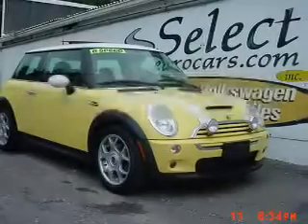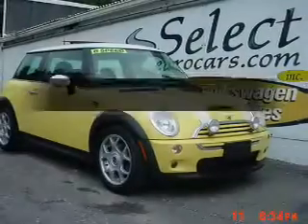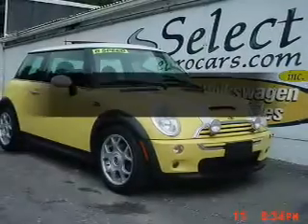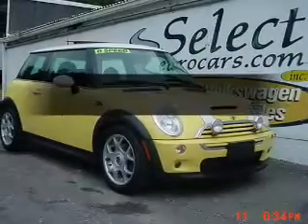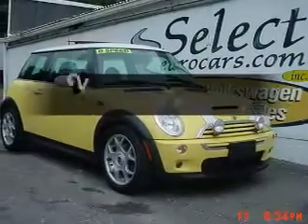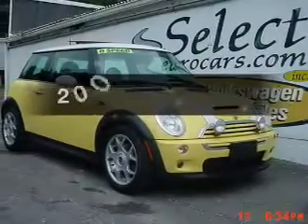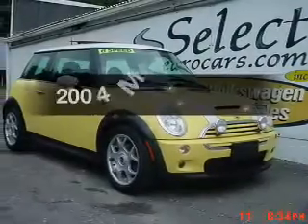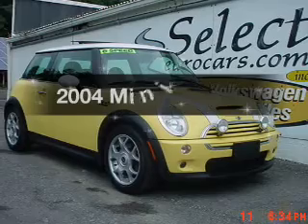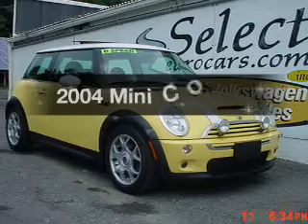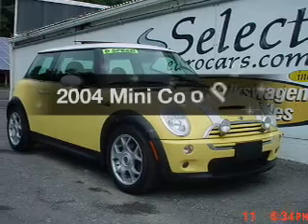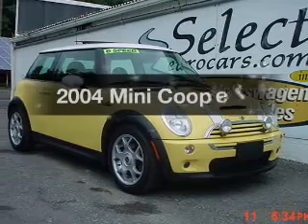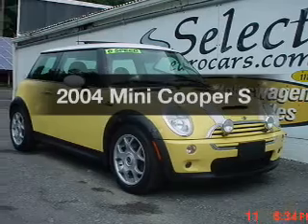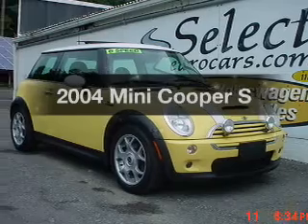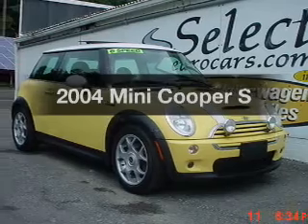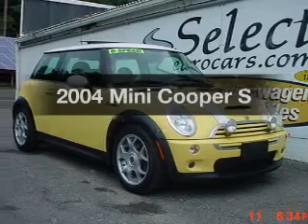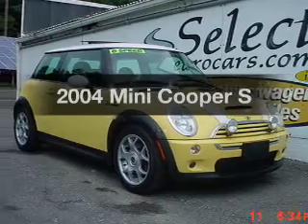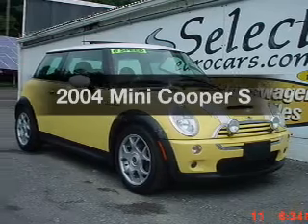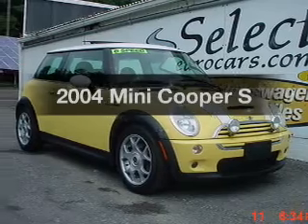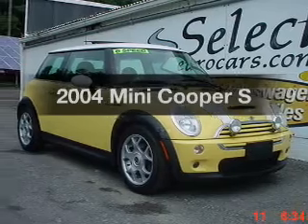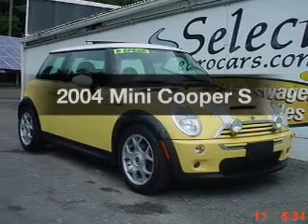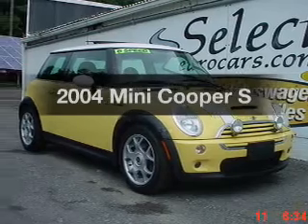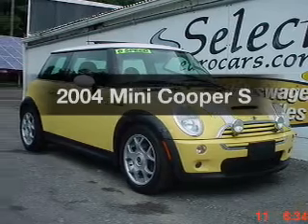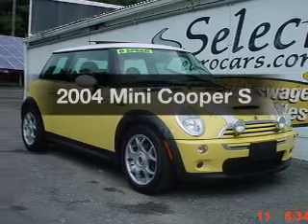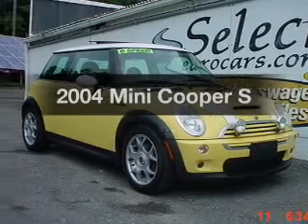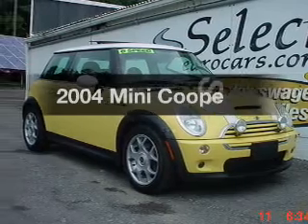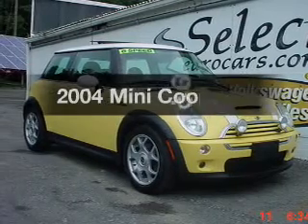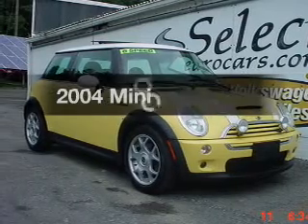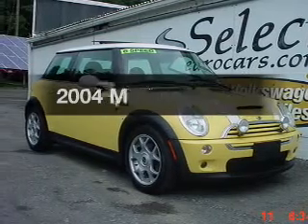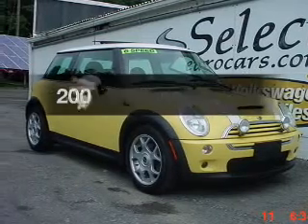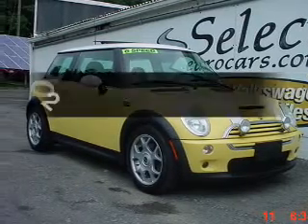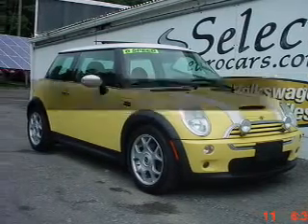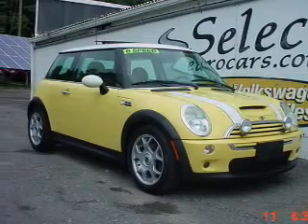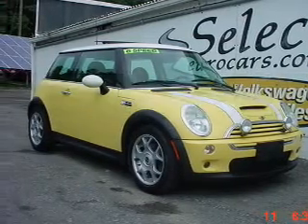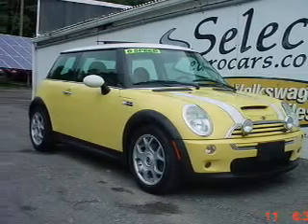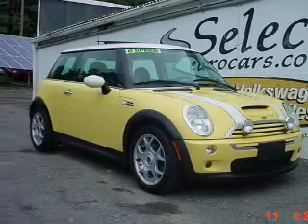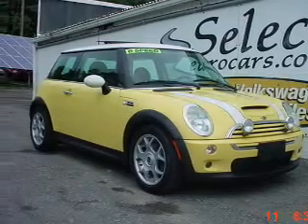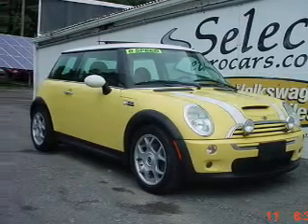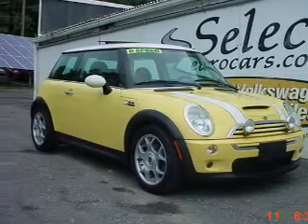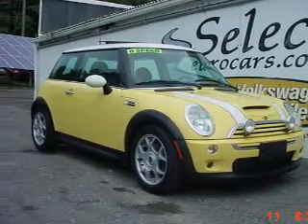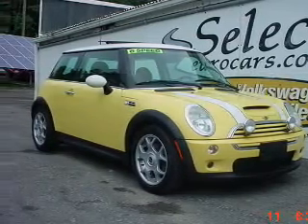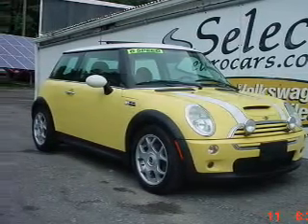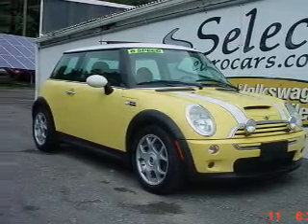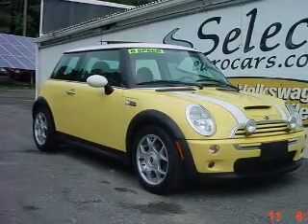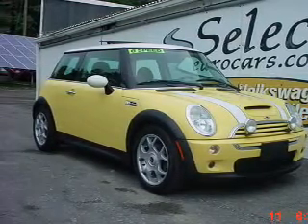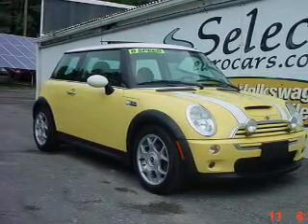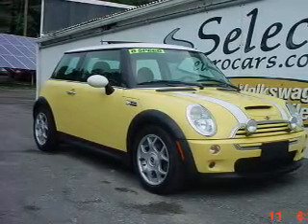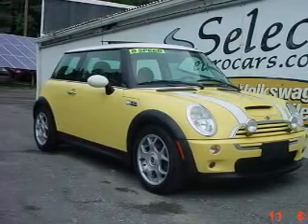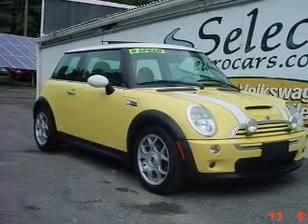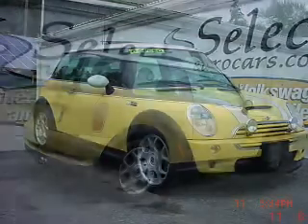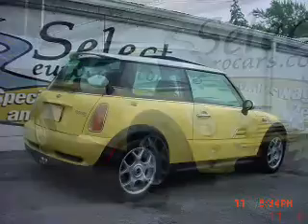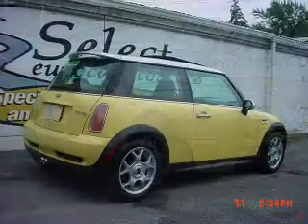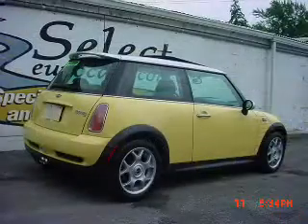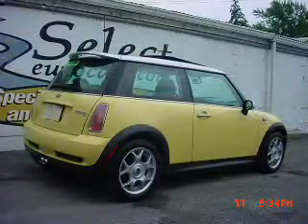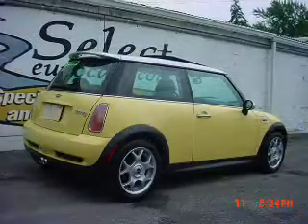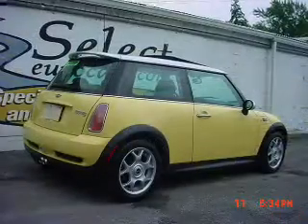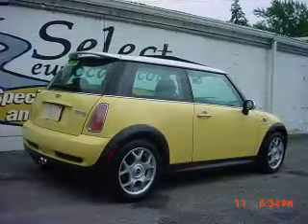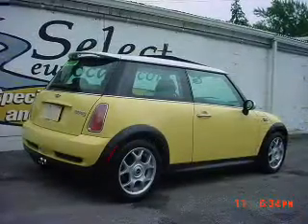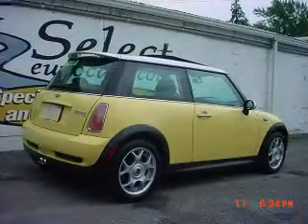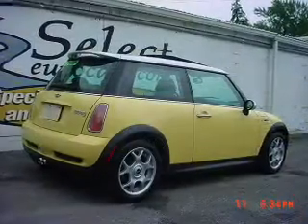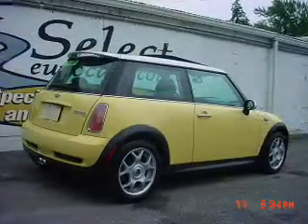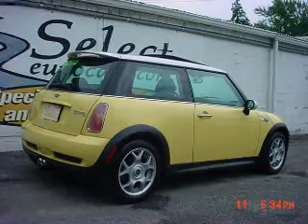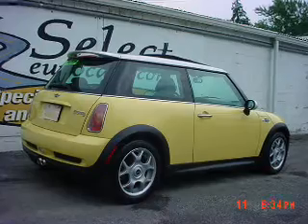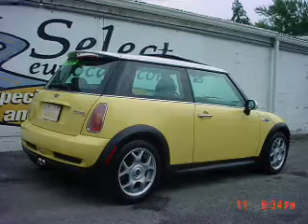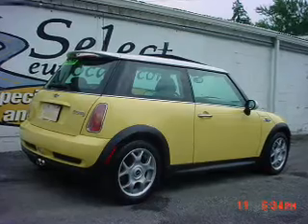Get noticed in this 2004 Mini Cooper. If you're looking for an automobile with great attributes, look no further.